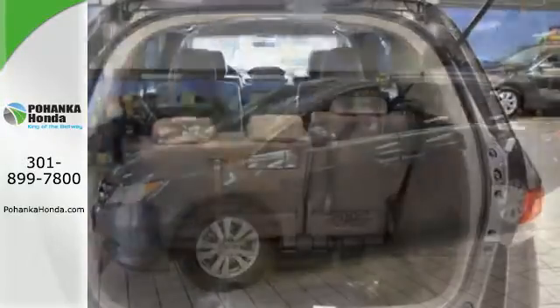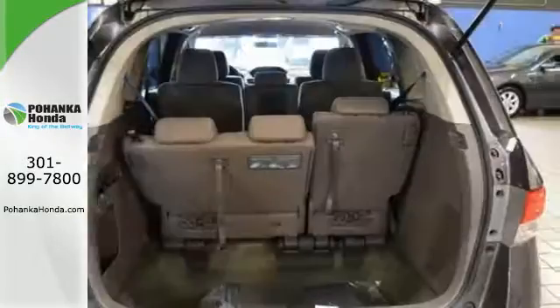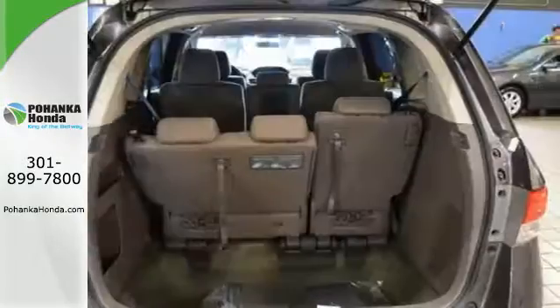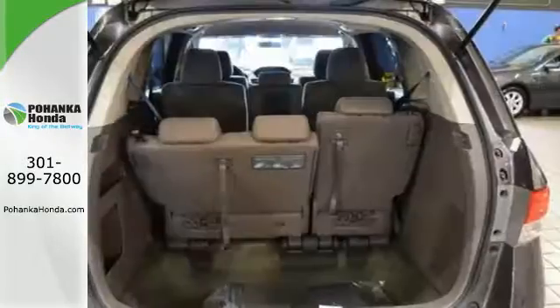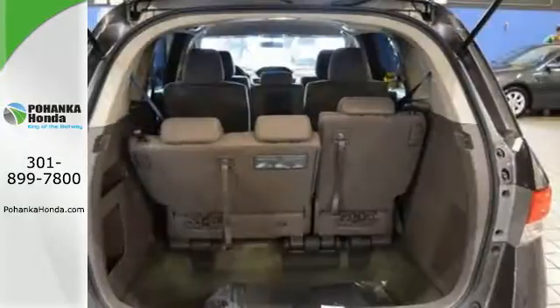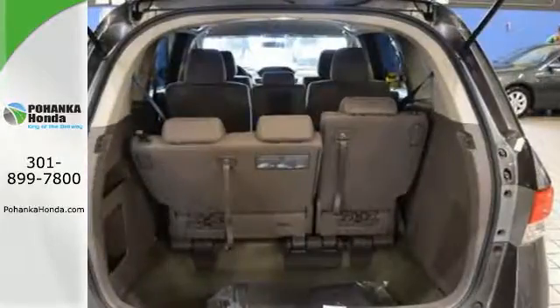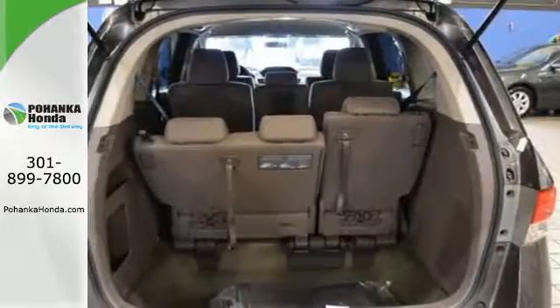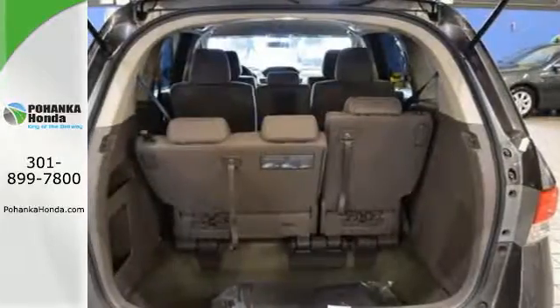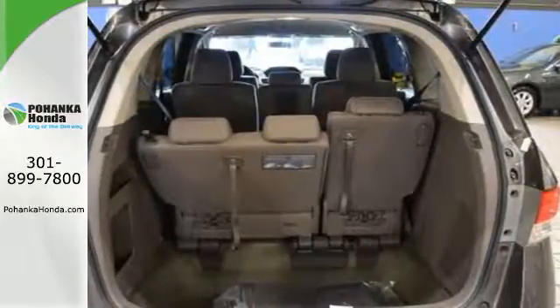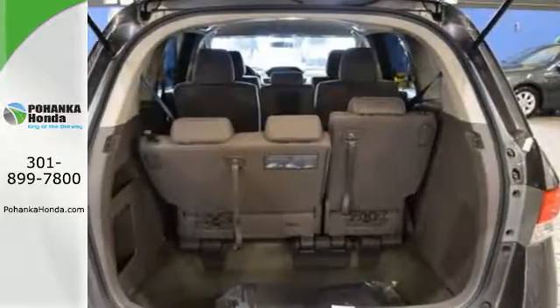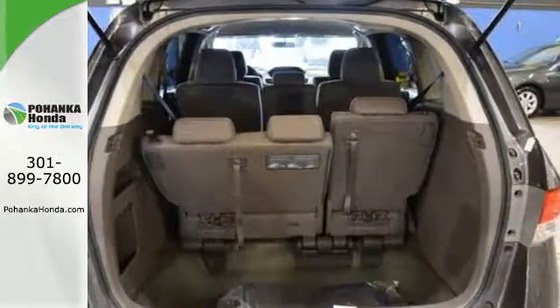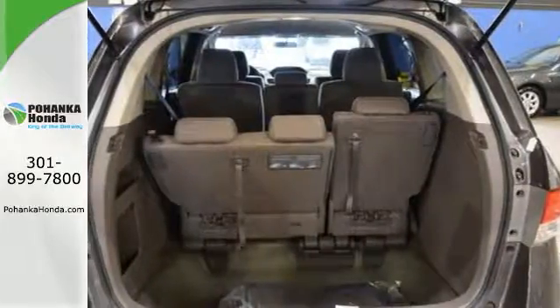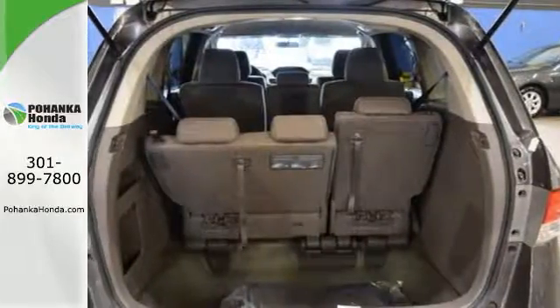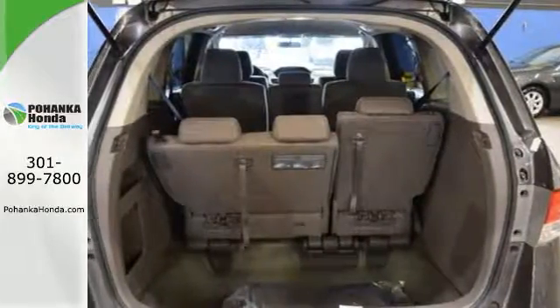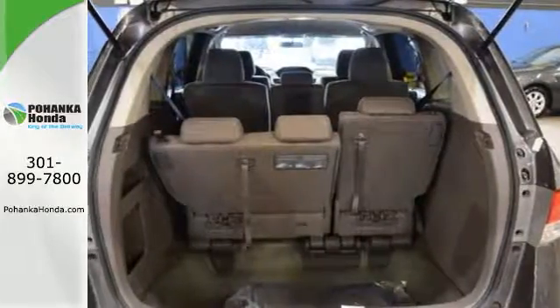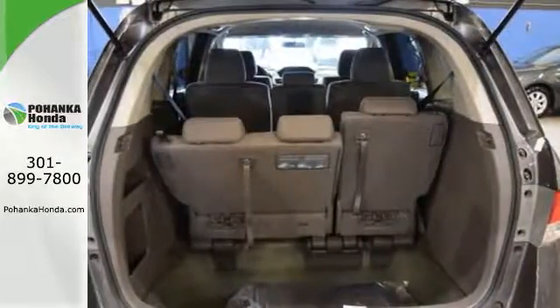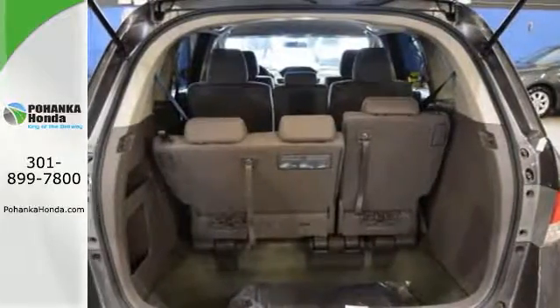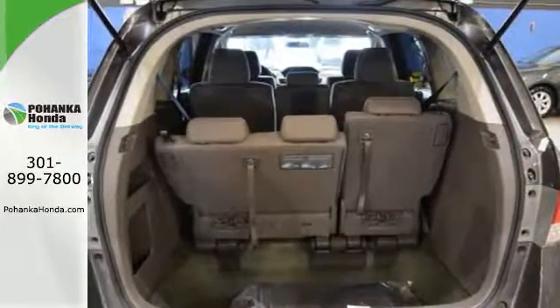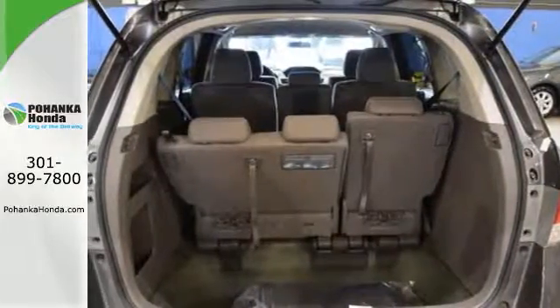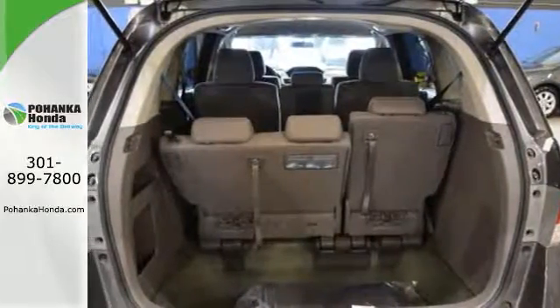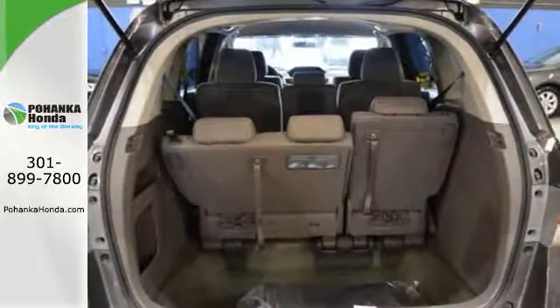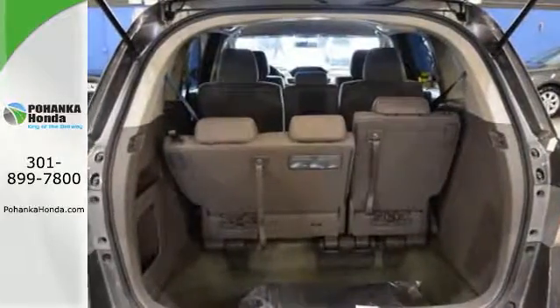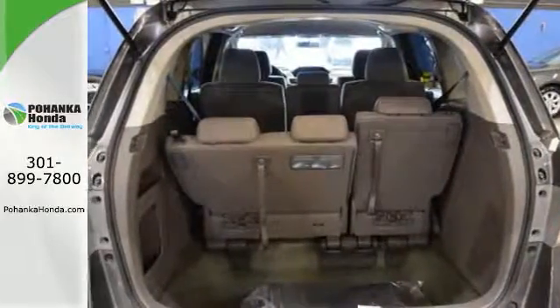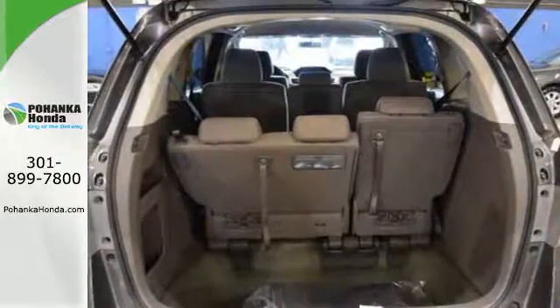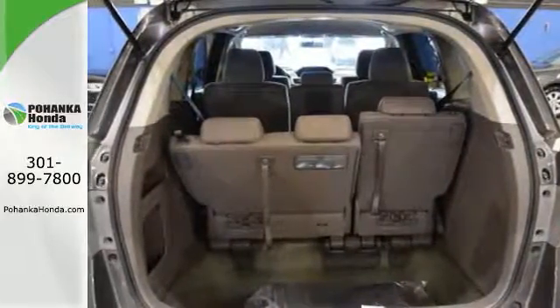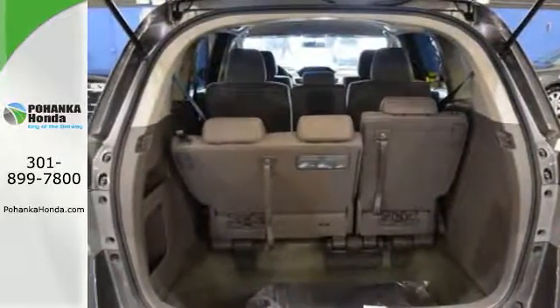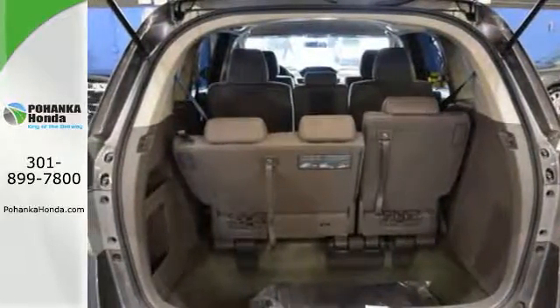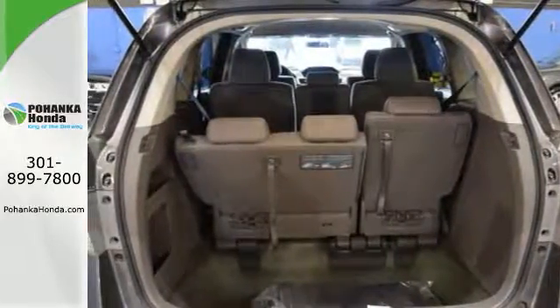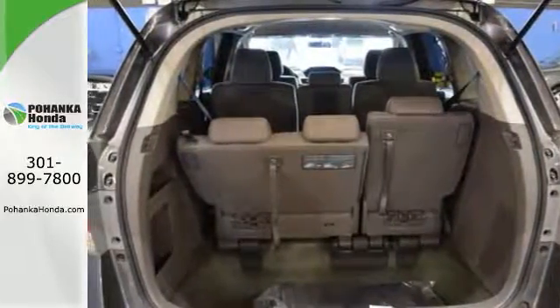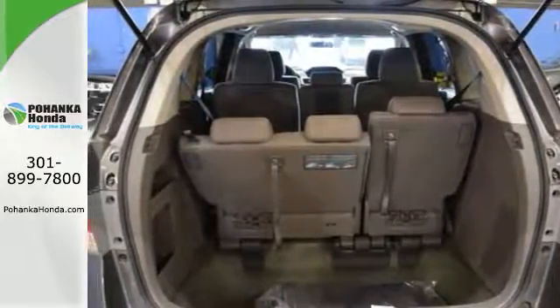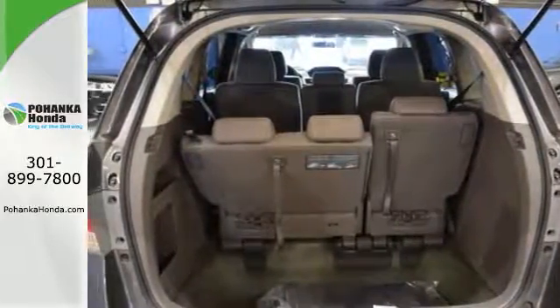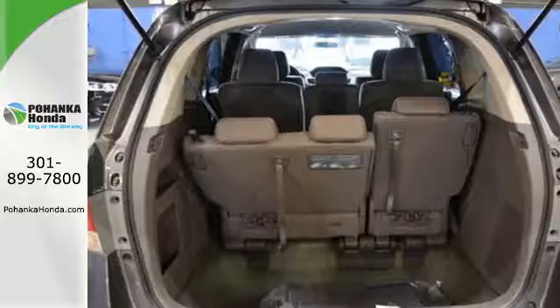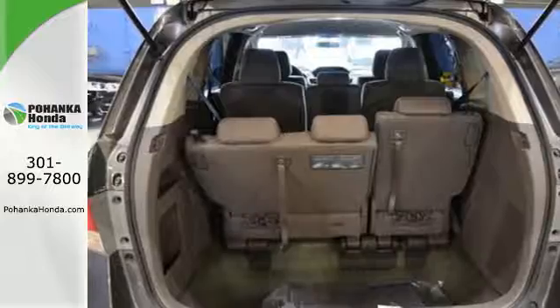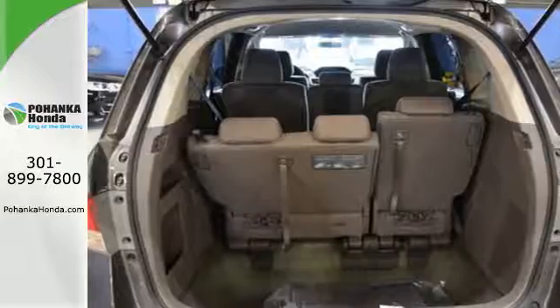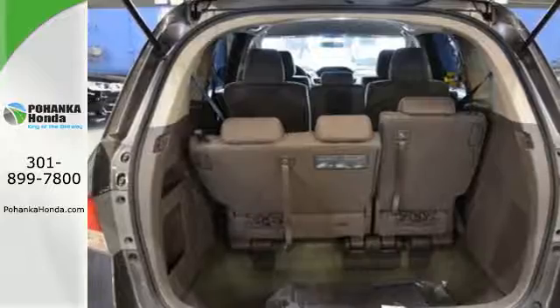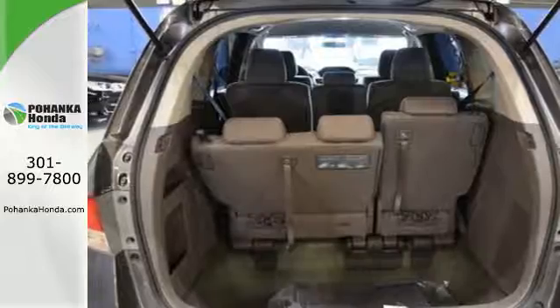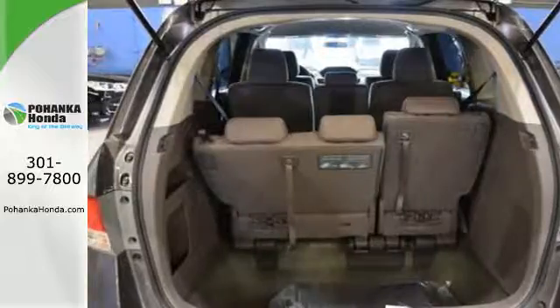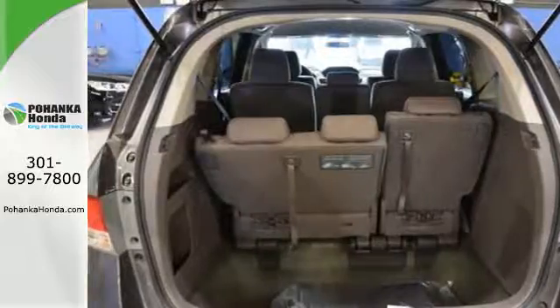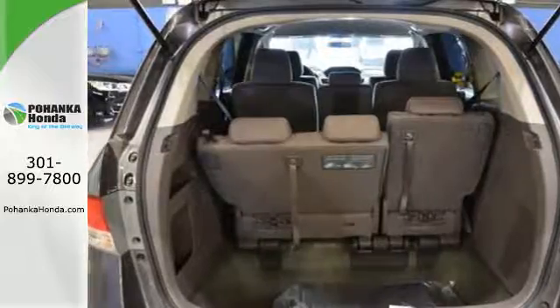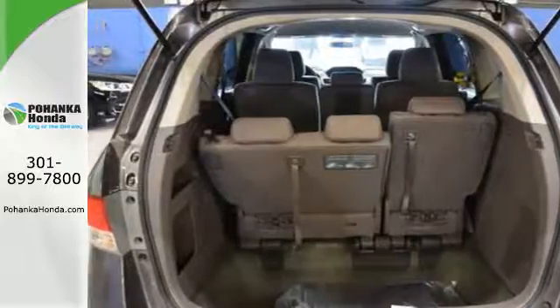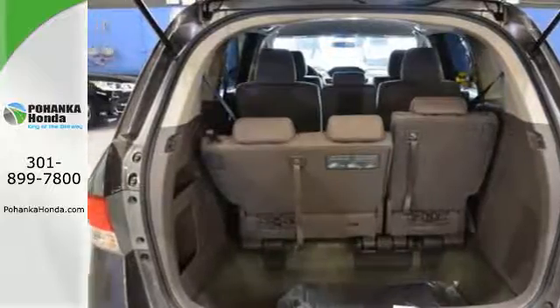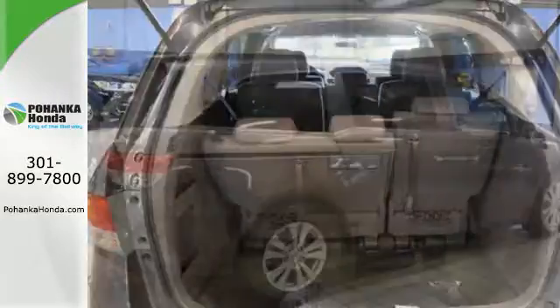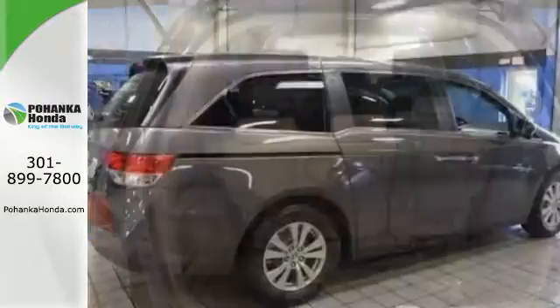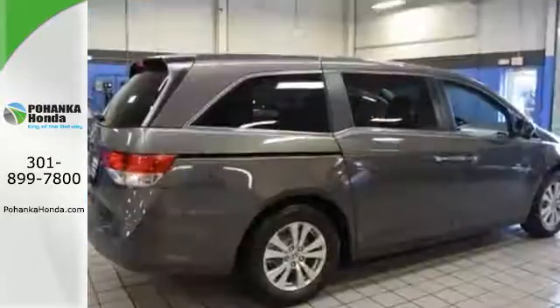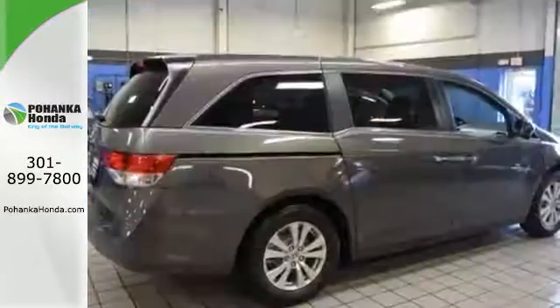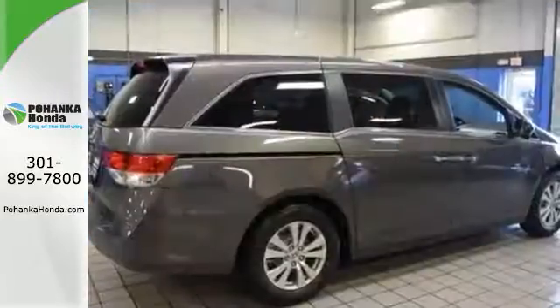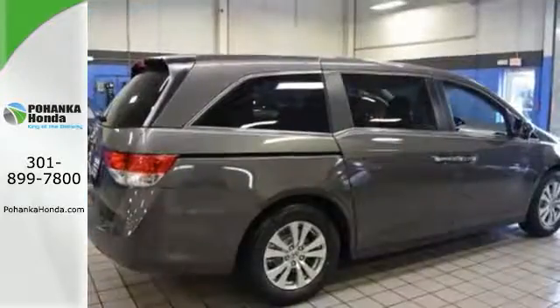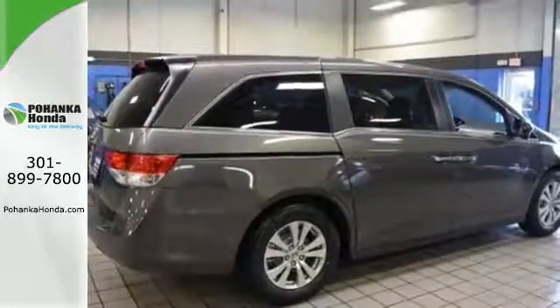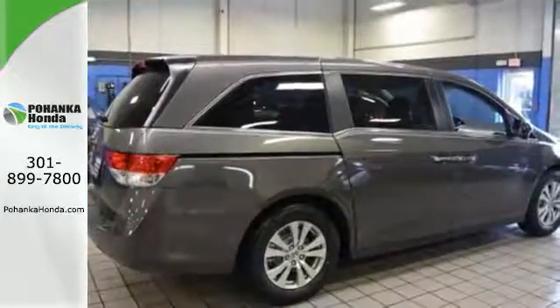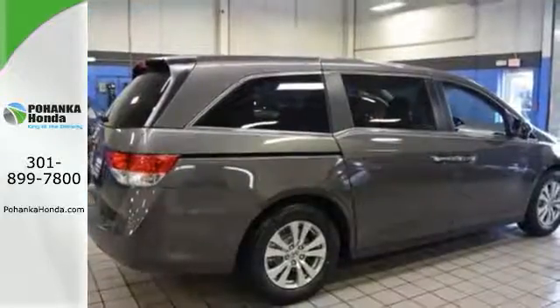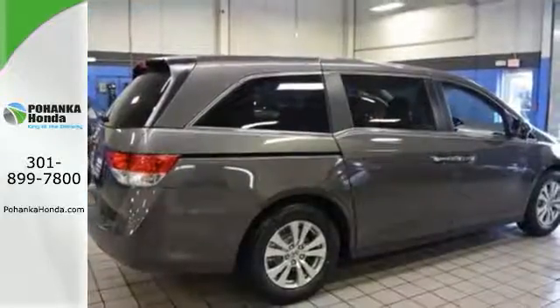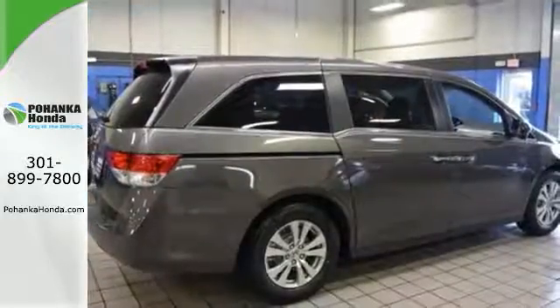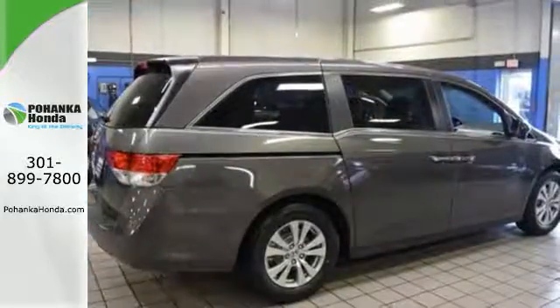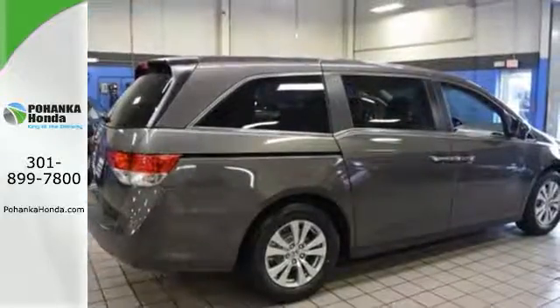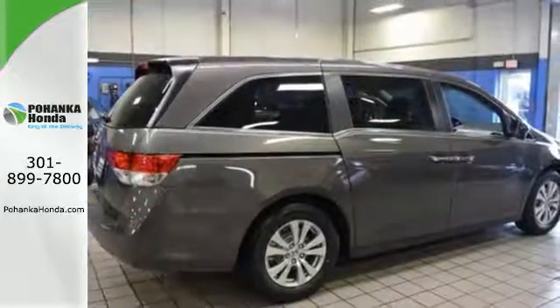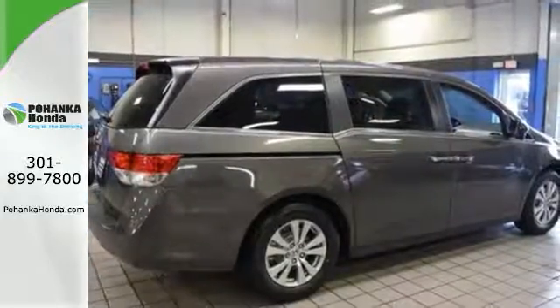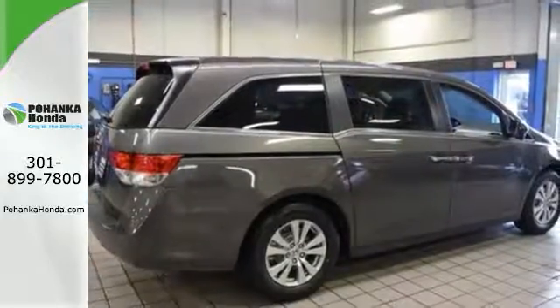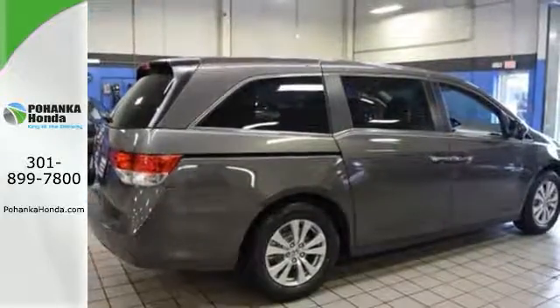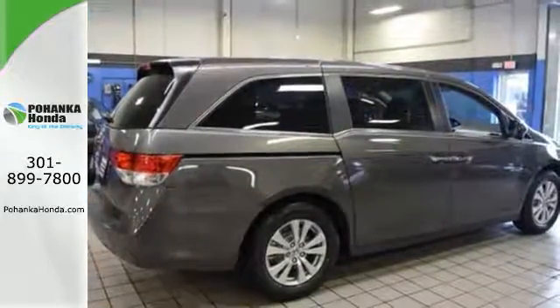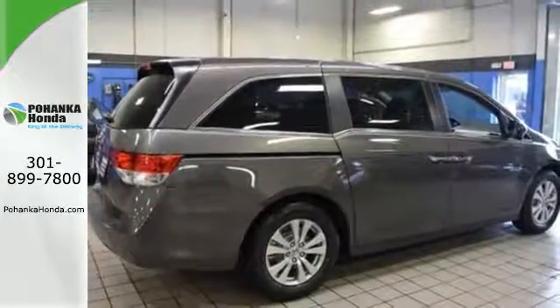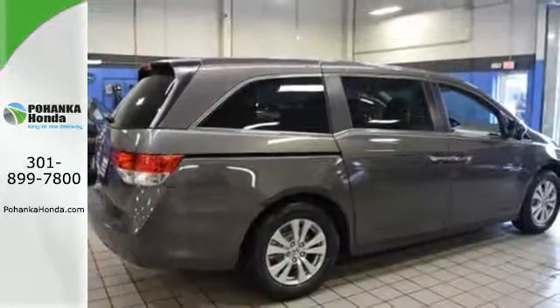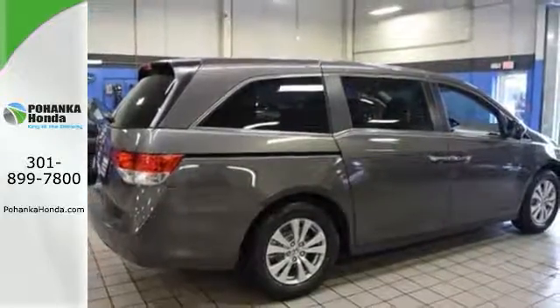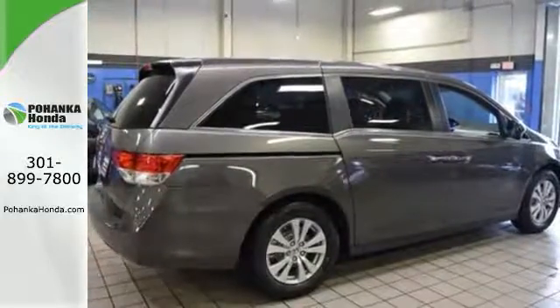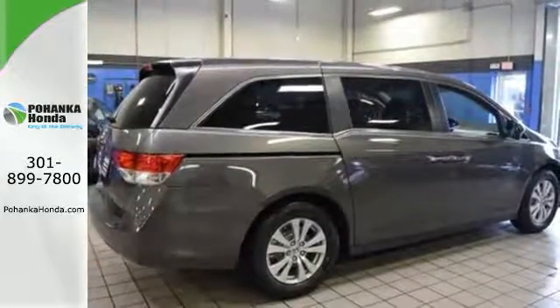Get your to-do list completed much more efficiently with this outstanding Odyssey. Come in for a test drive.